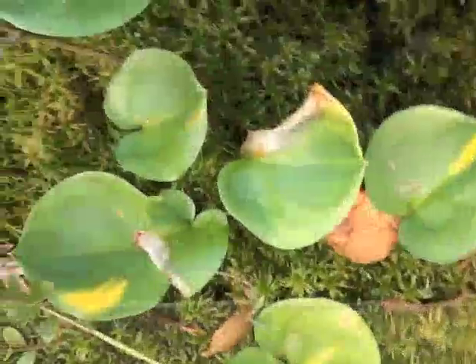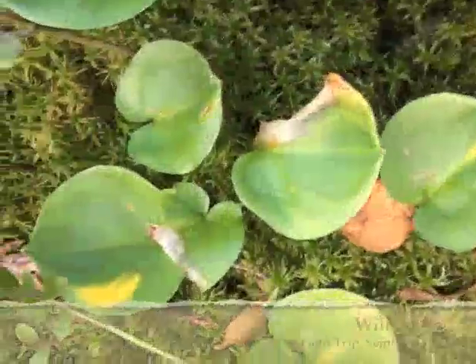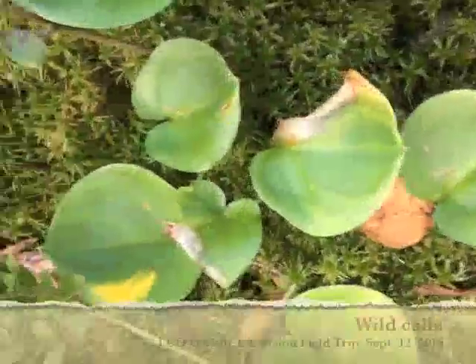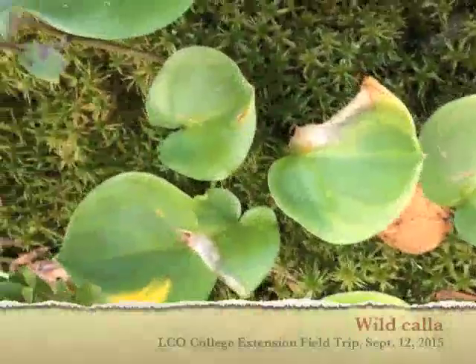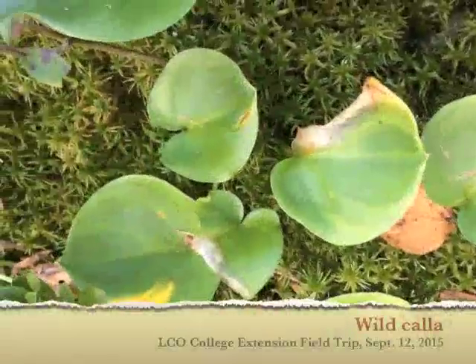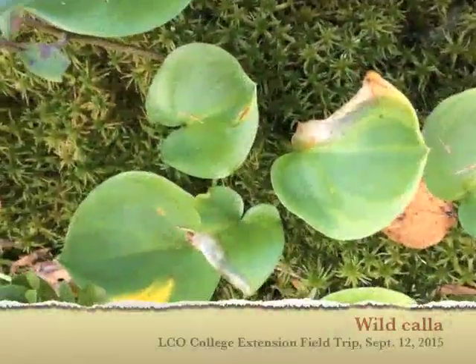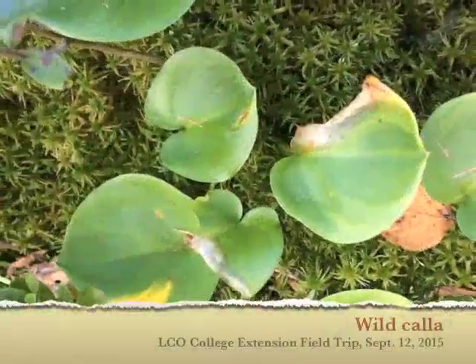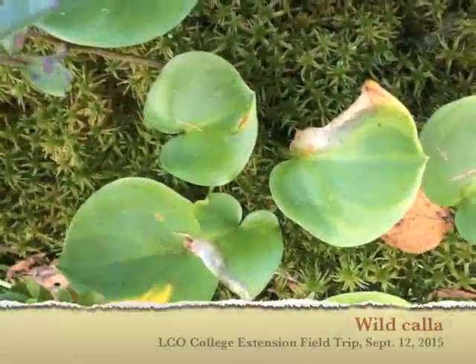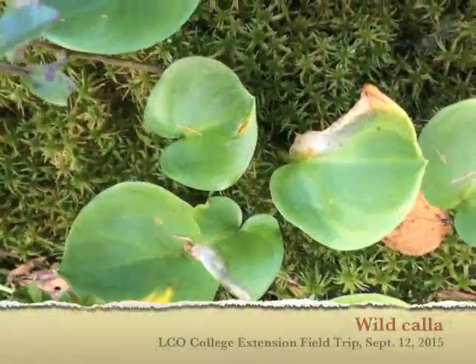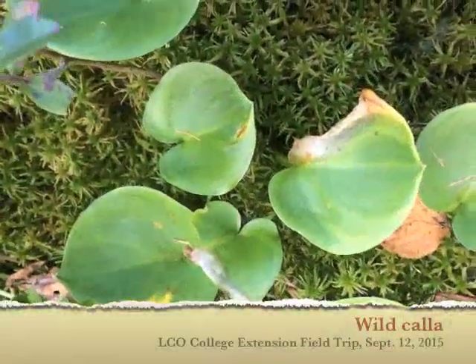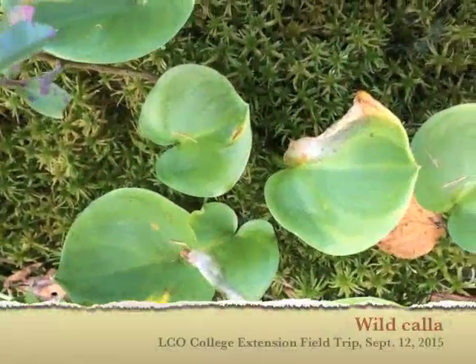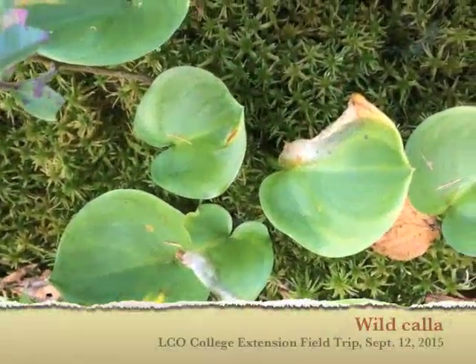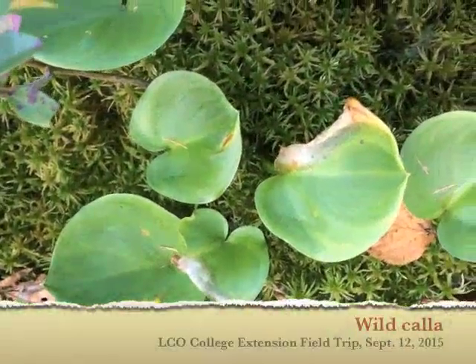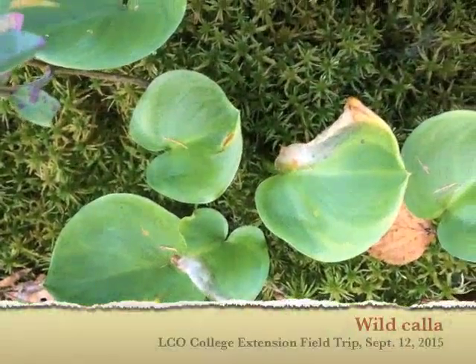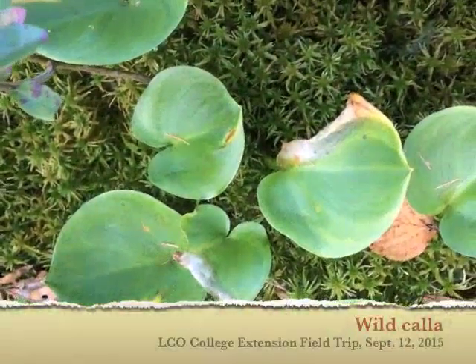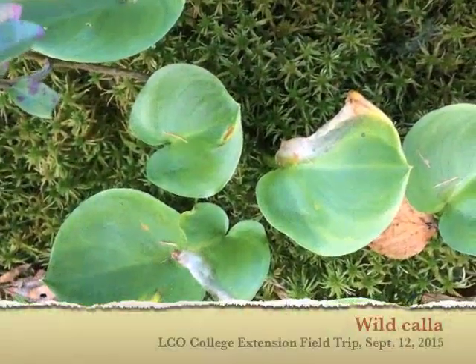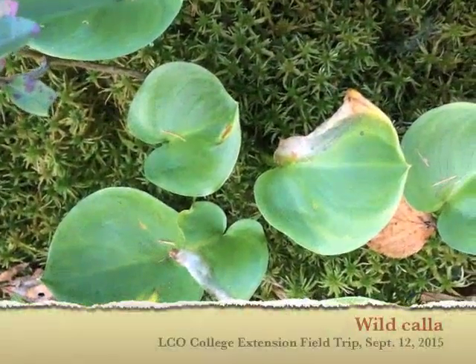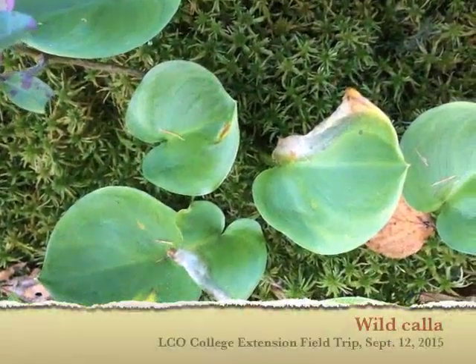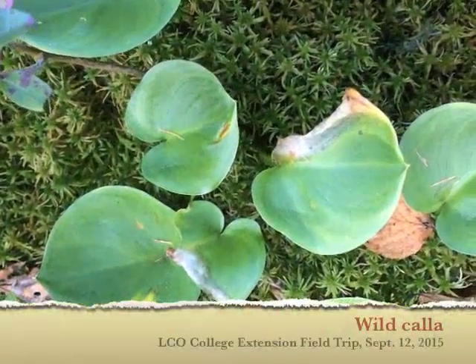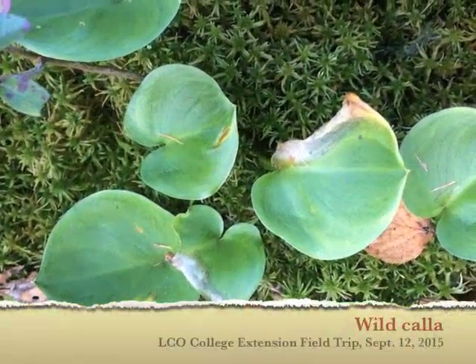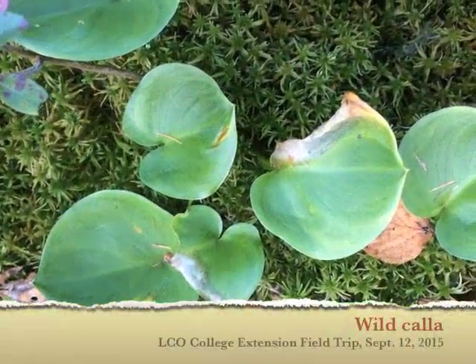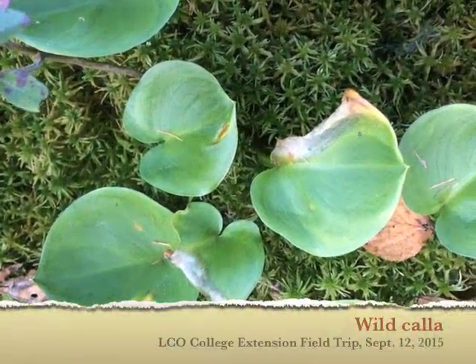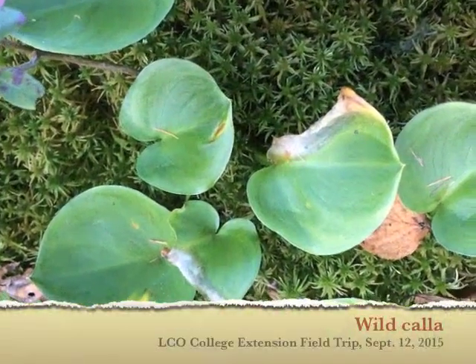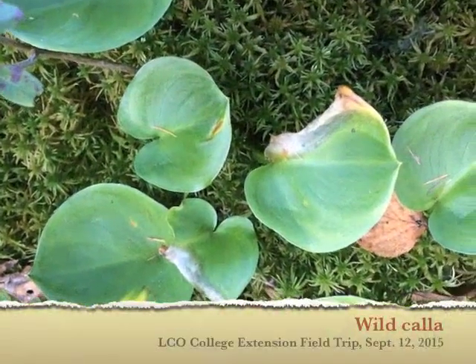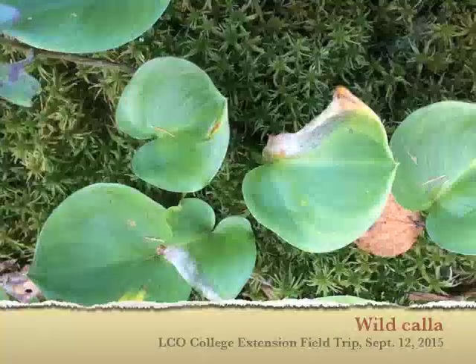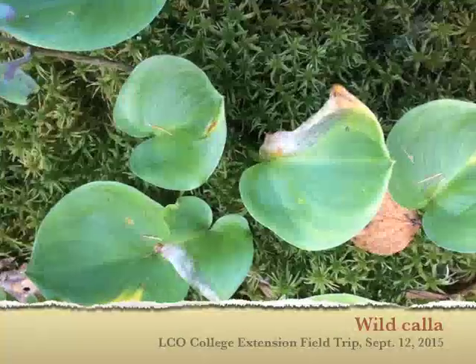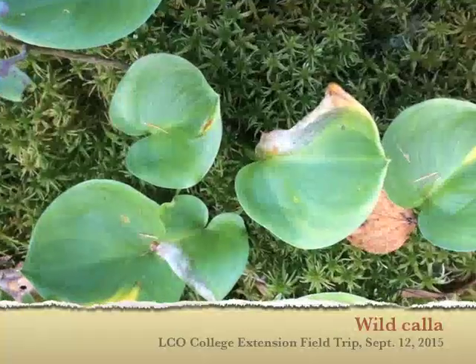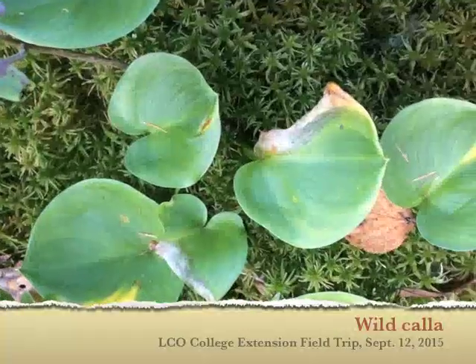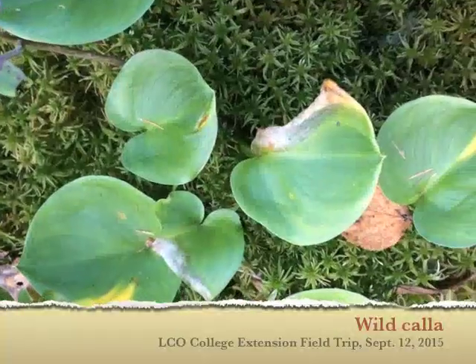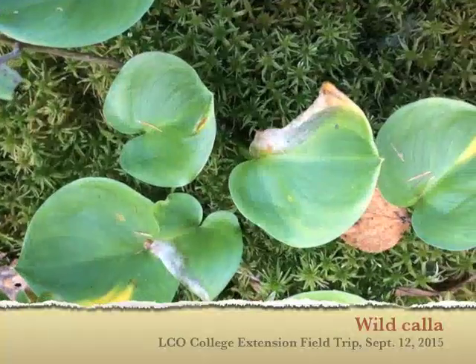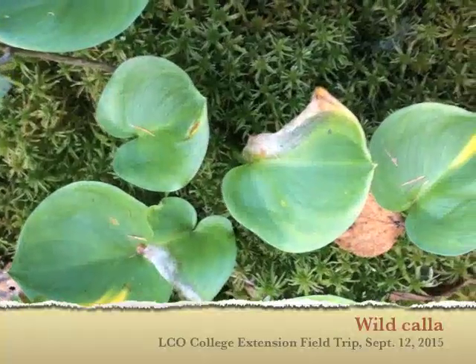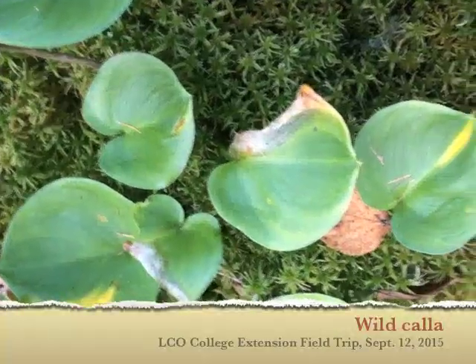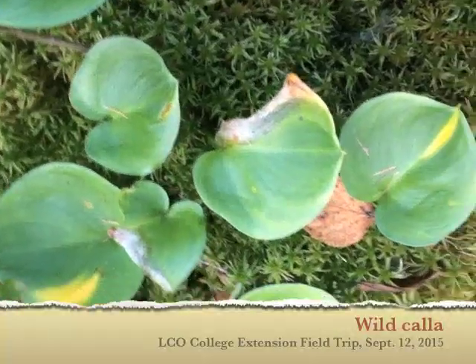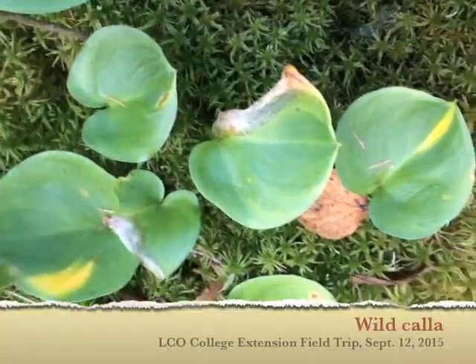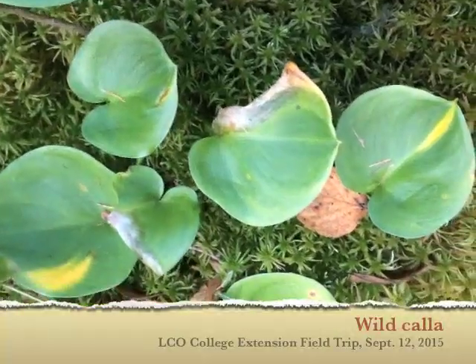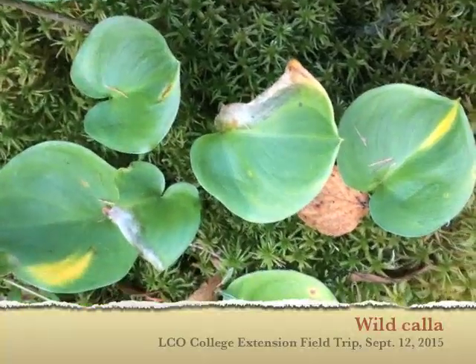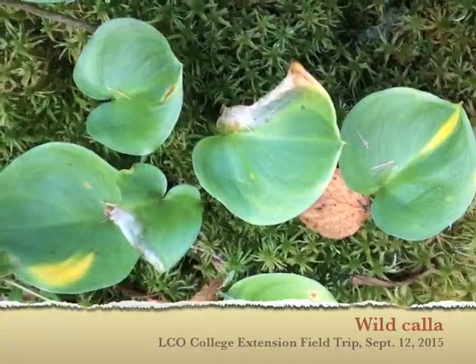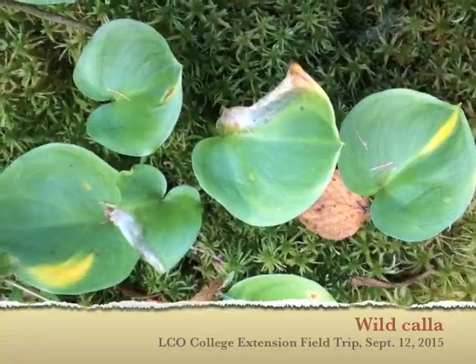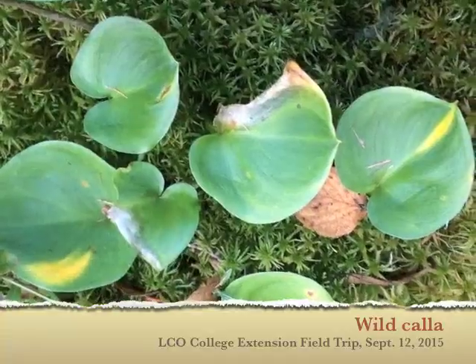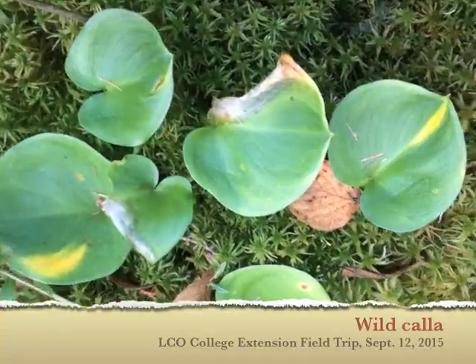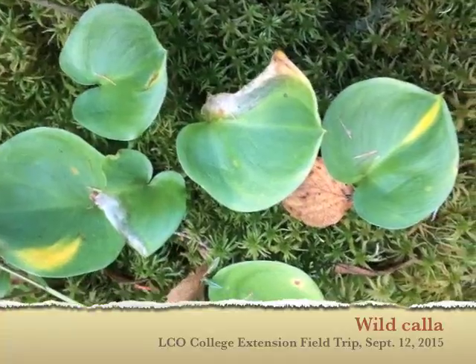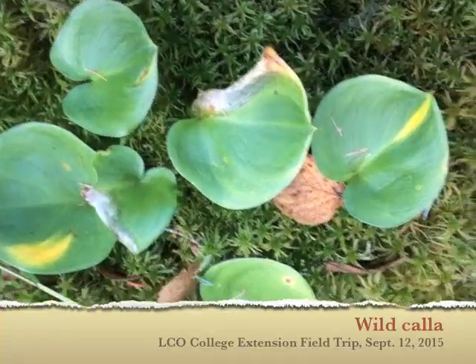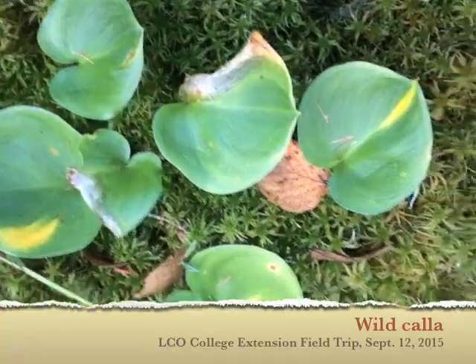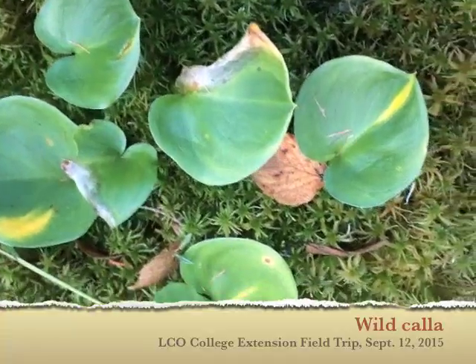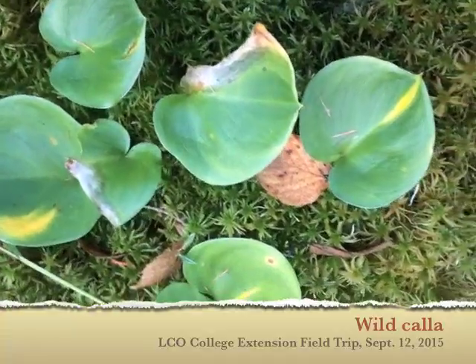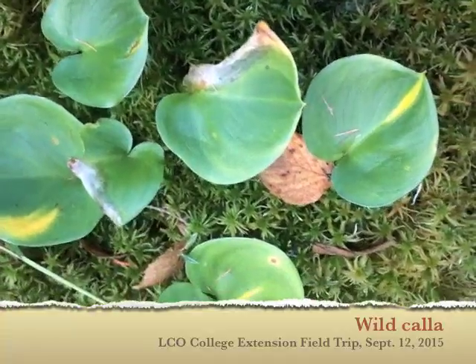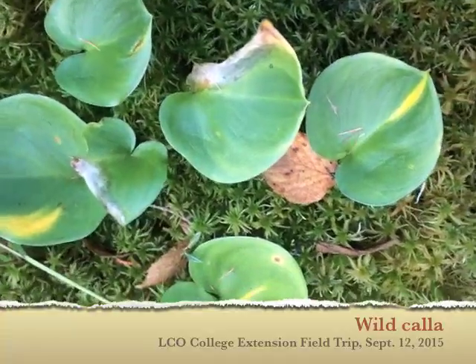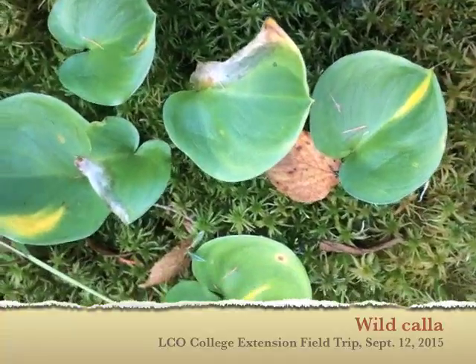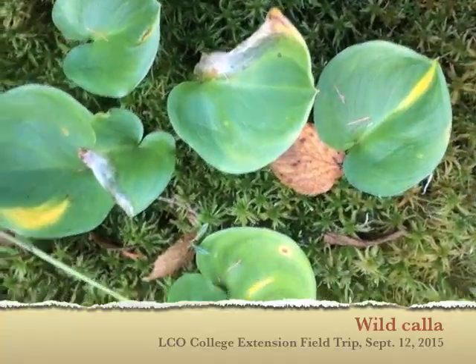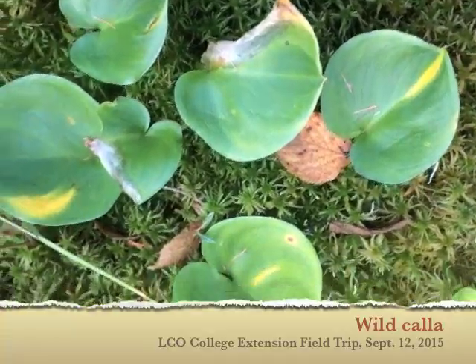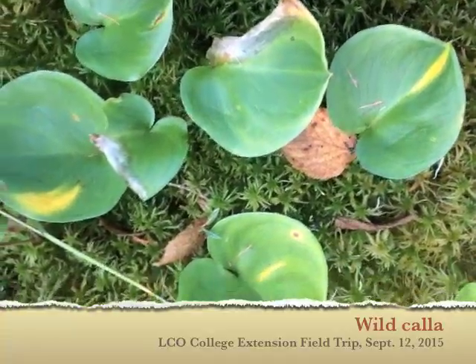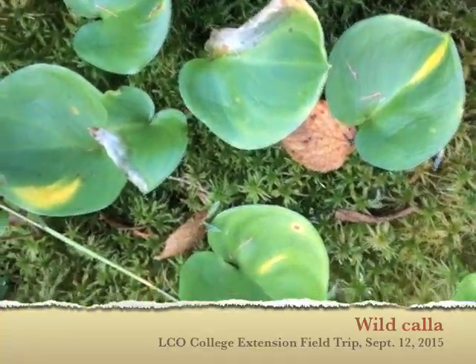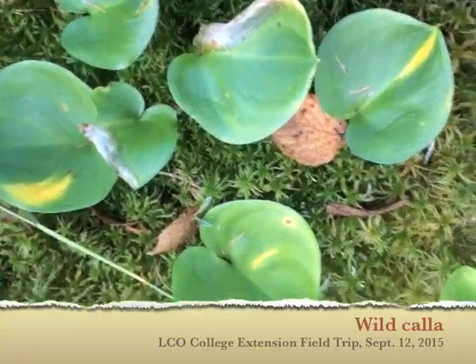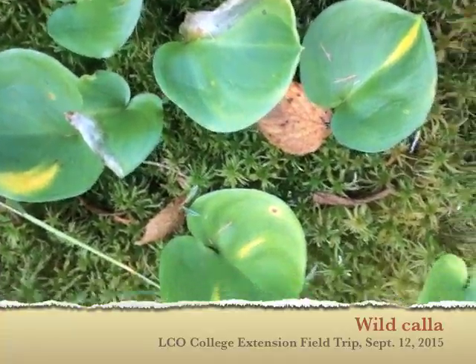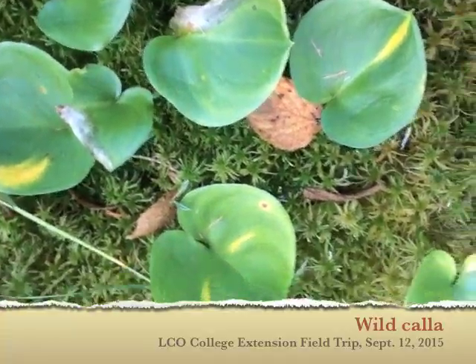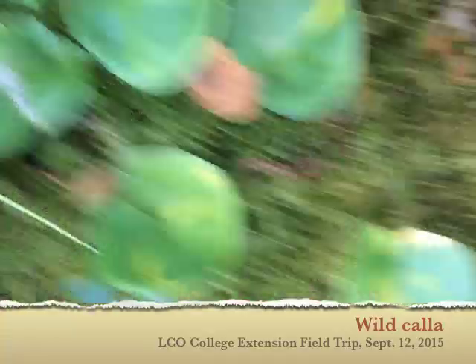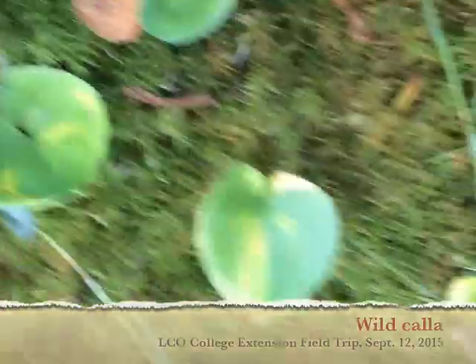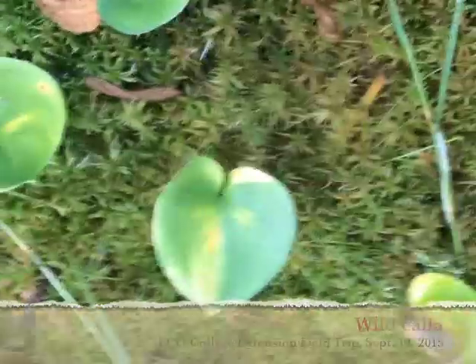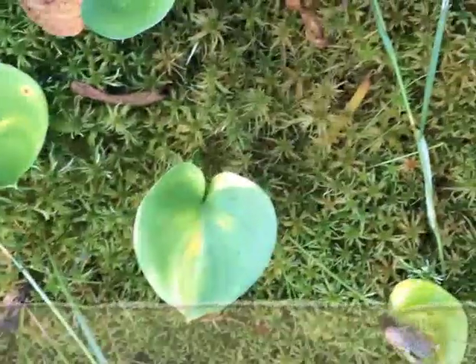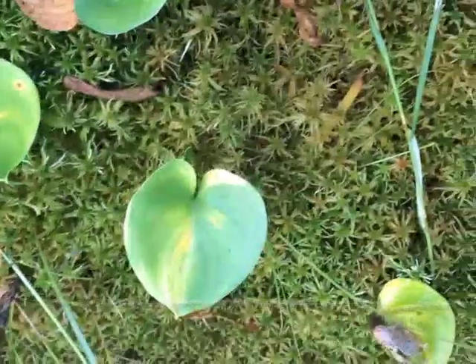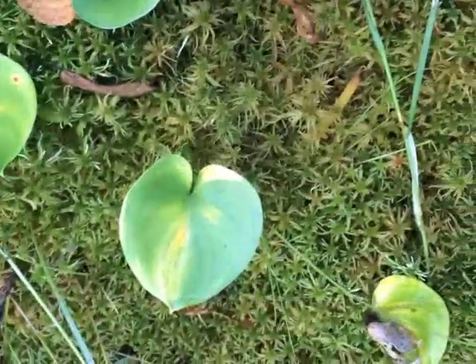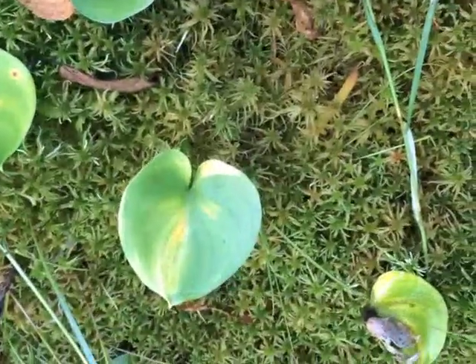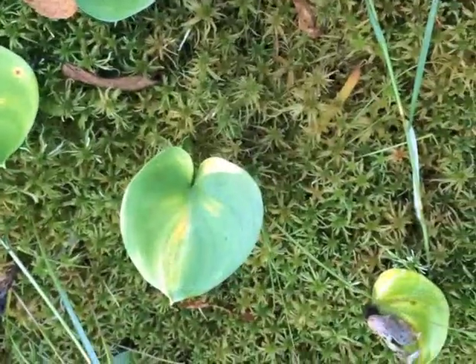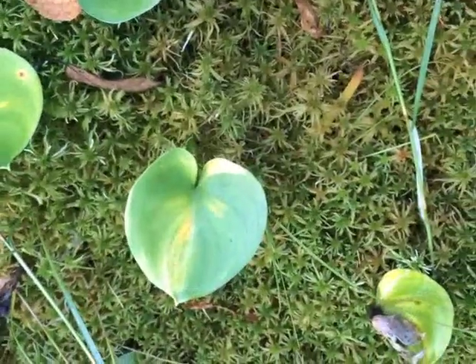They're popping up all over. That's wild calla — wild calla. They get some white calla flowers in the summertime.